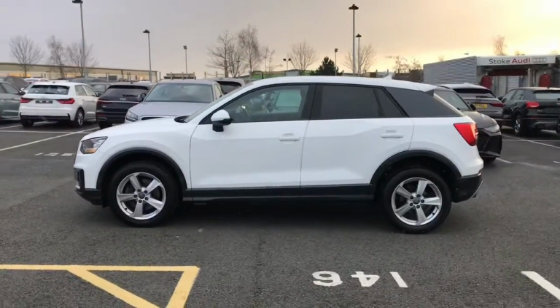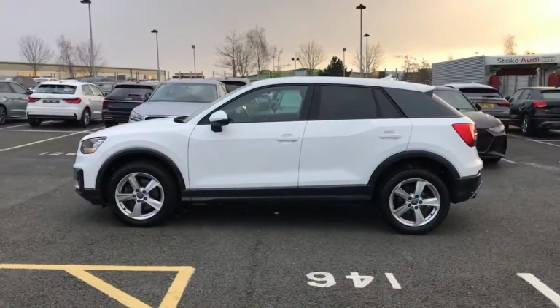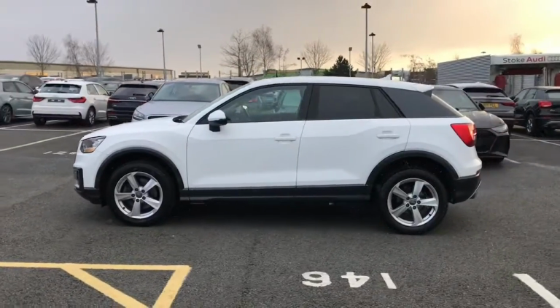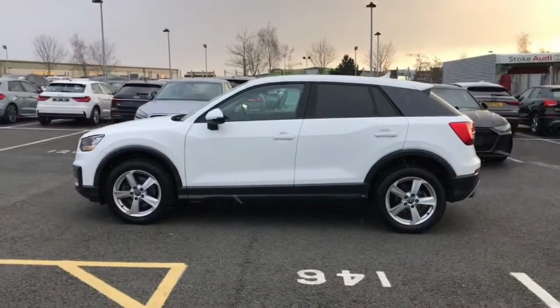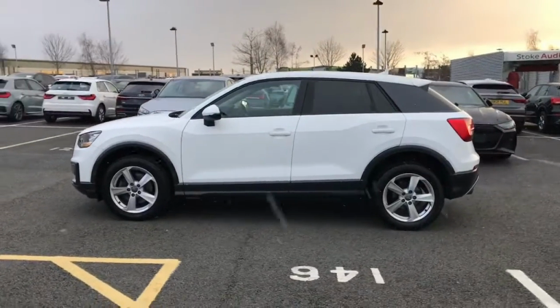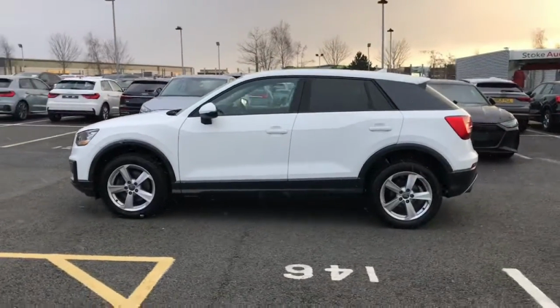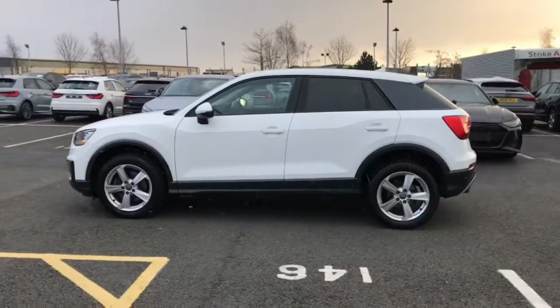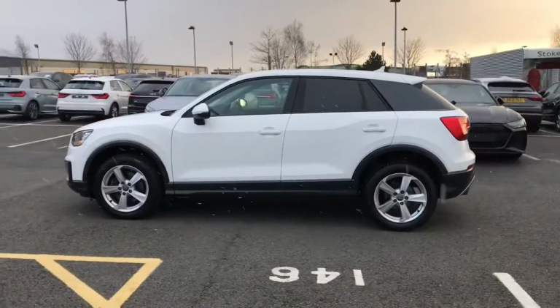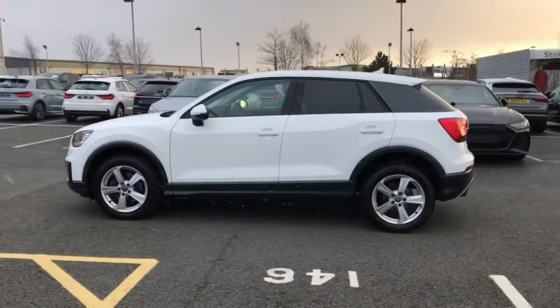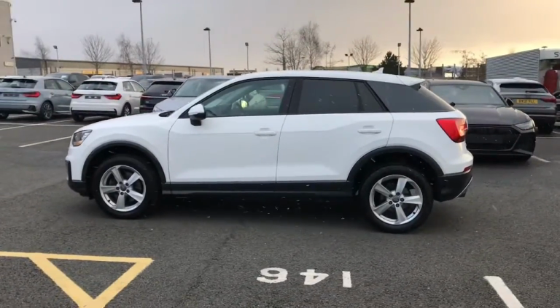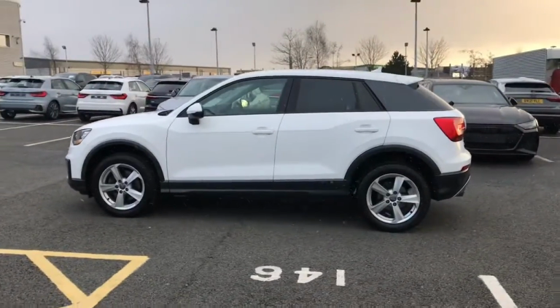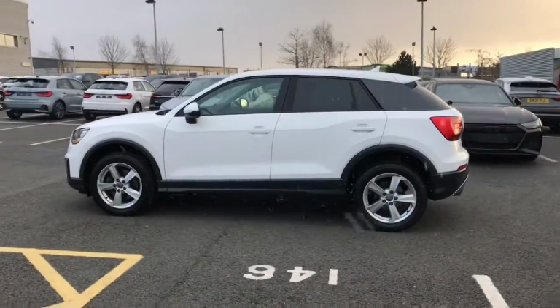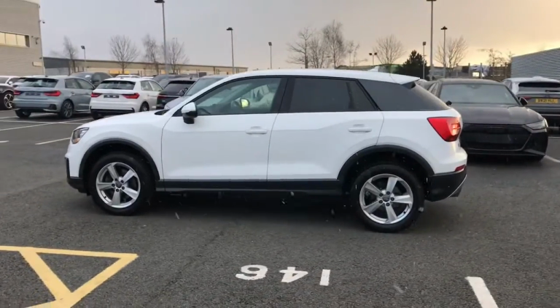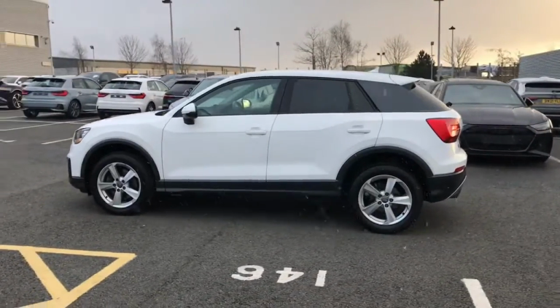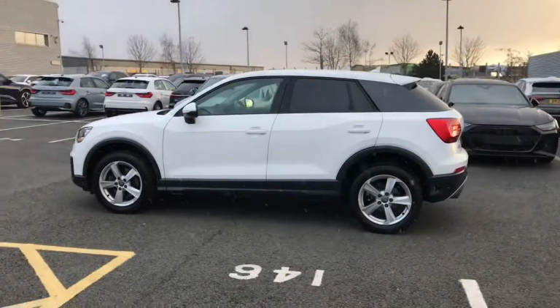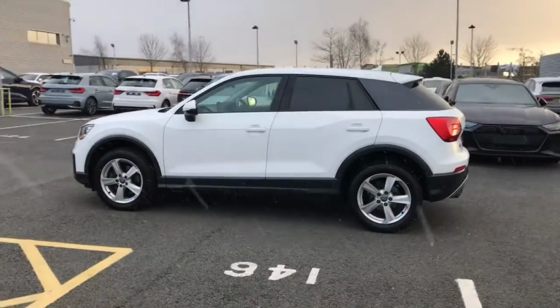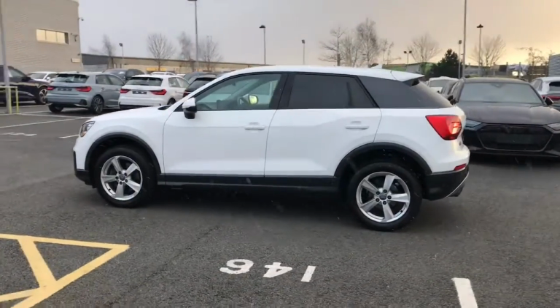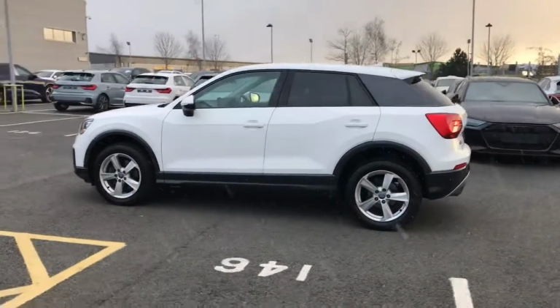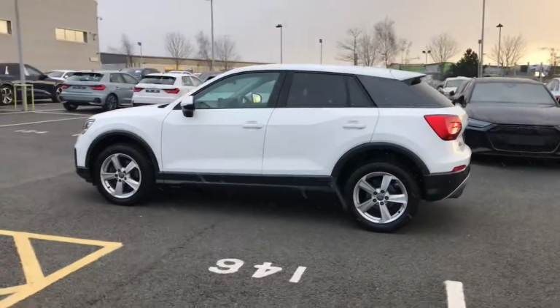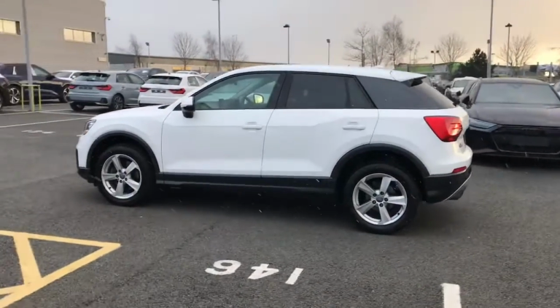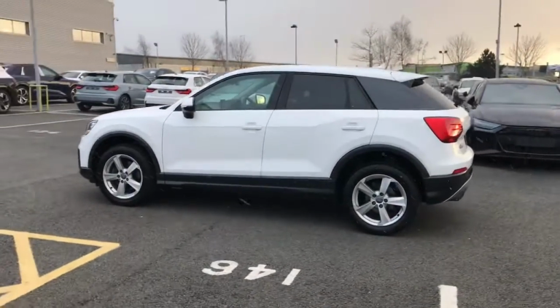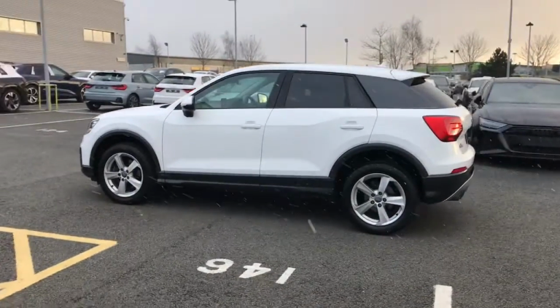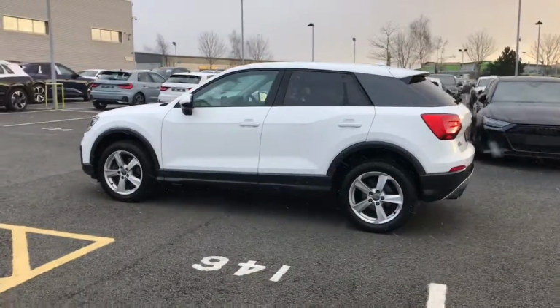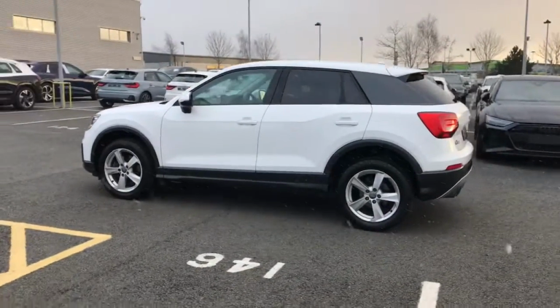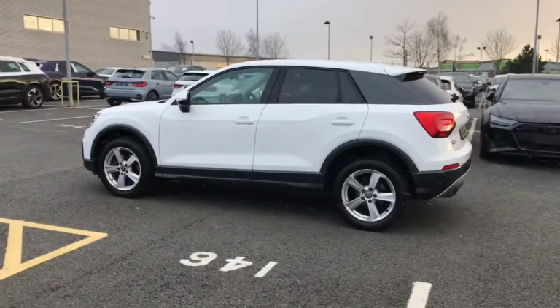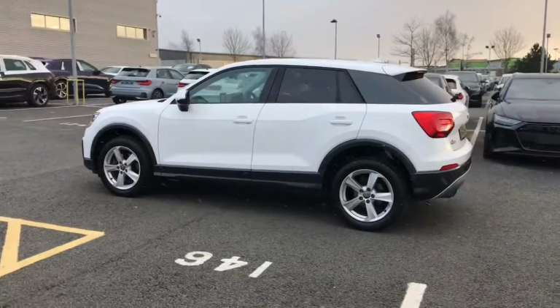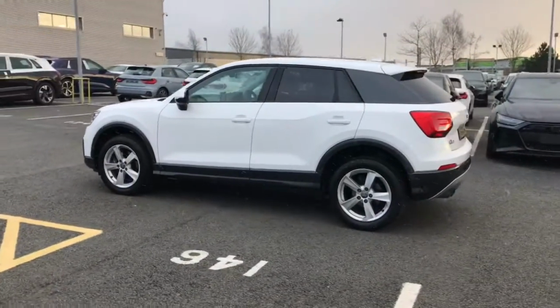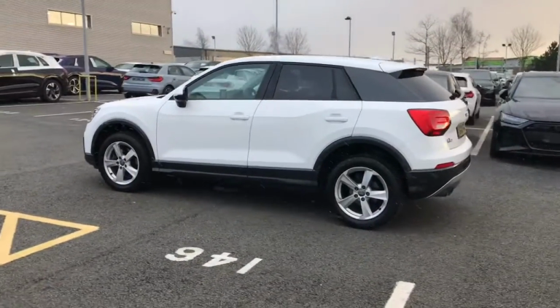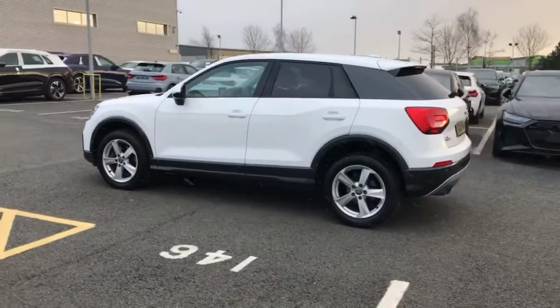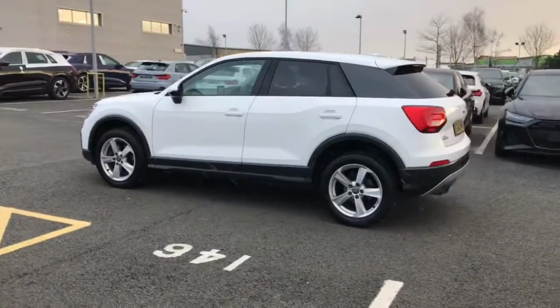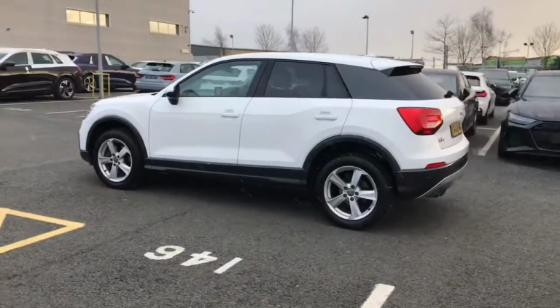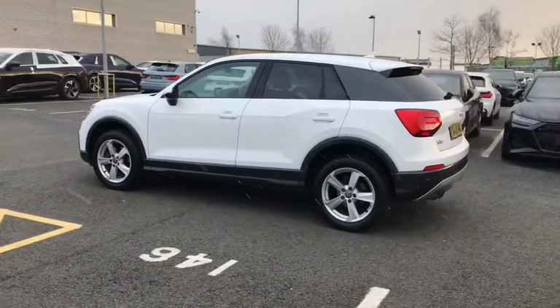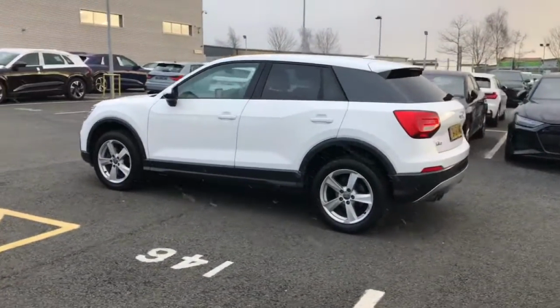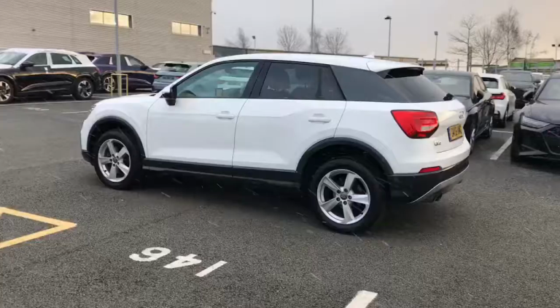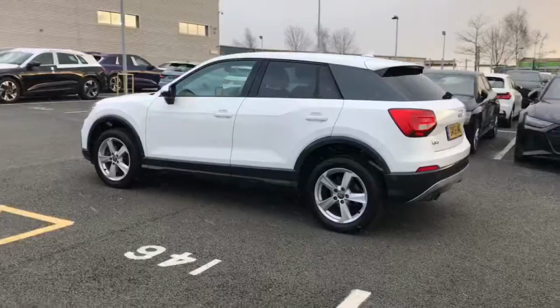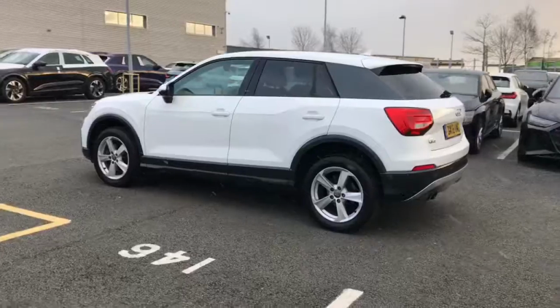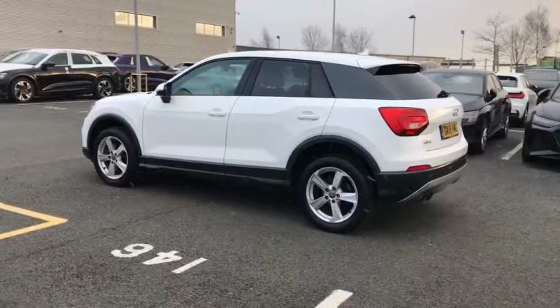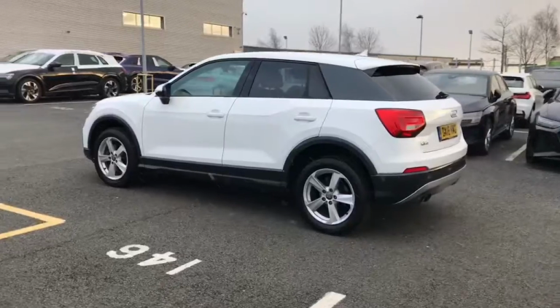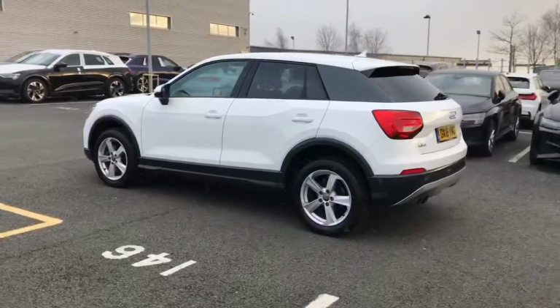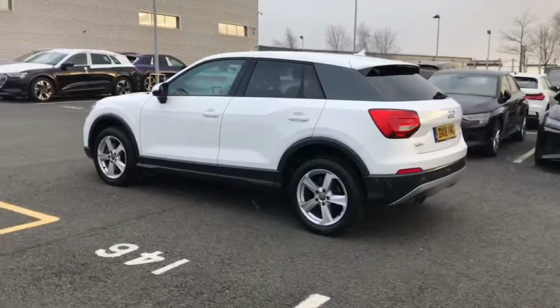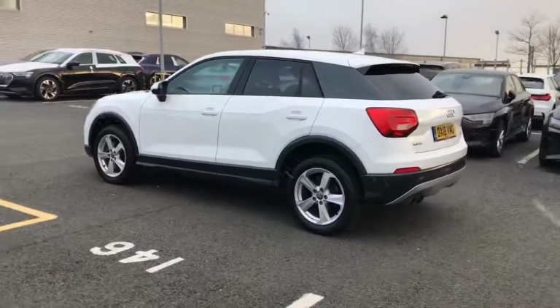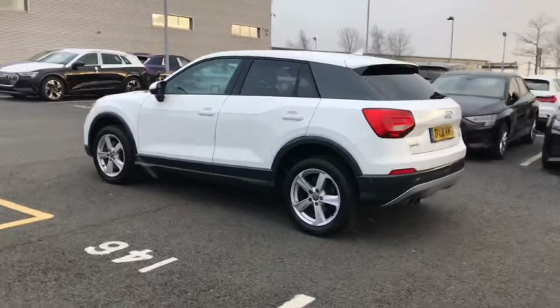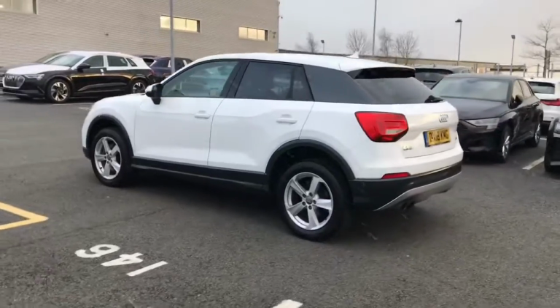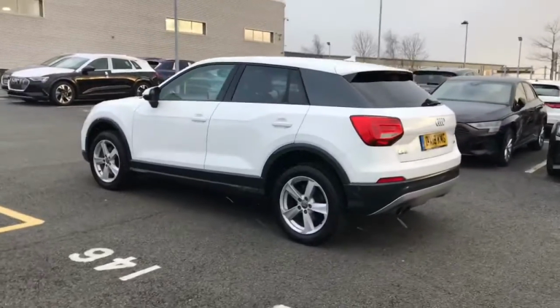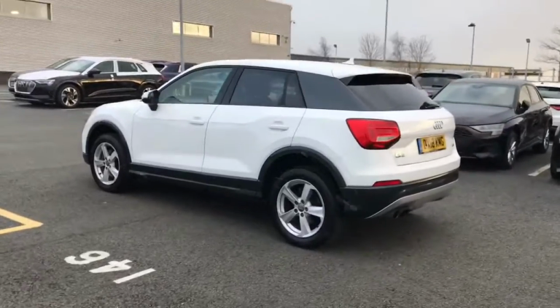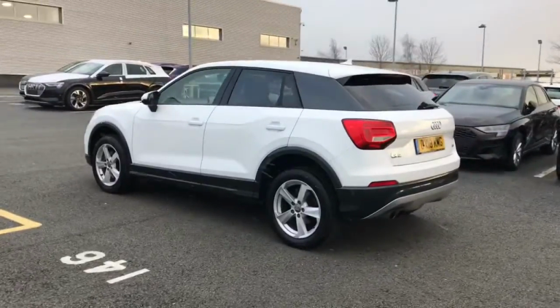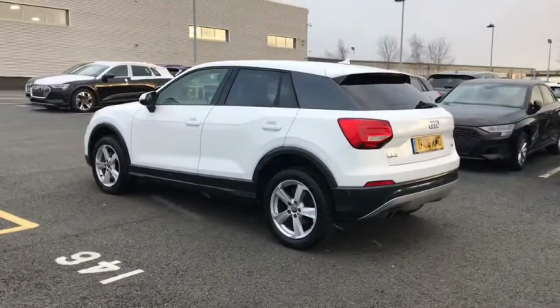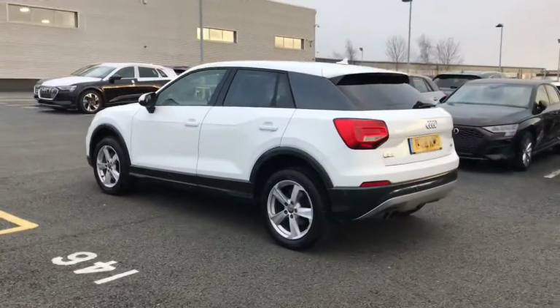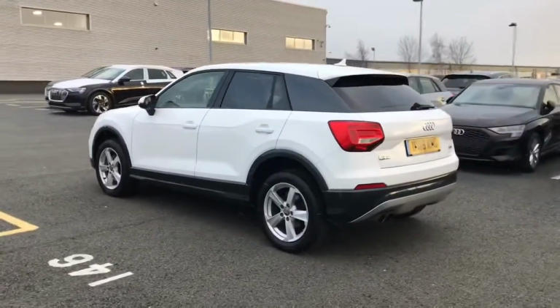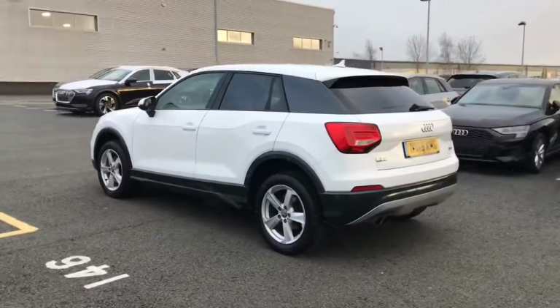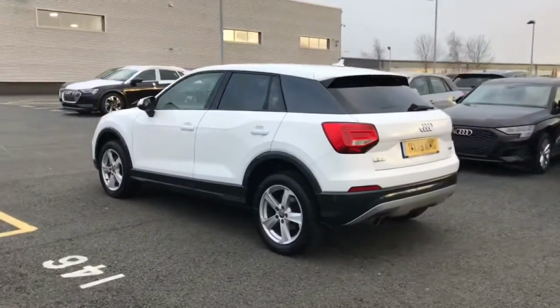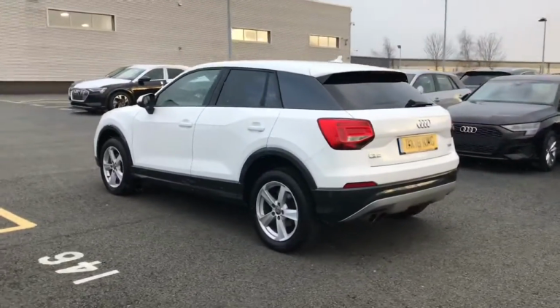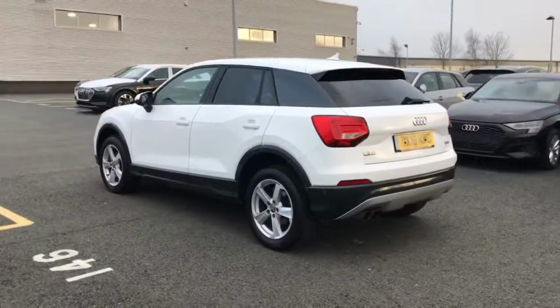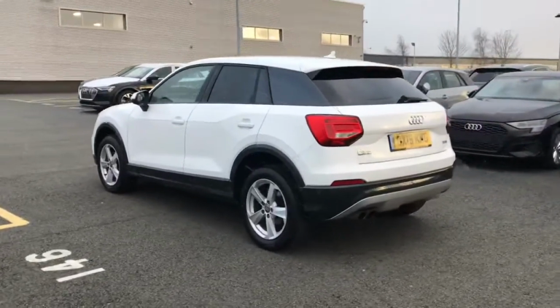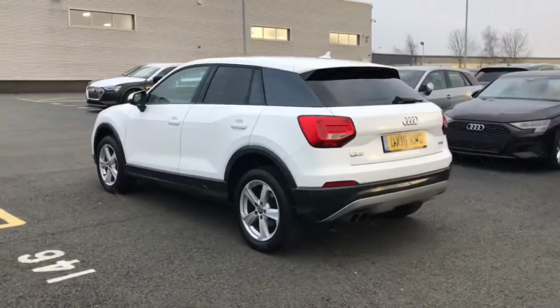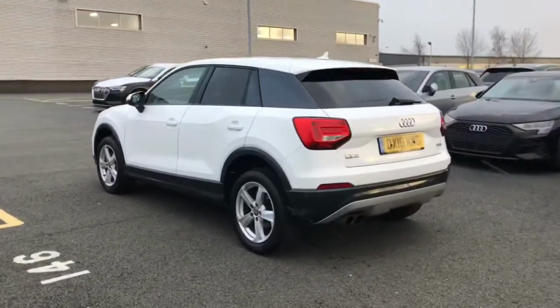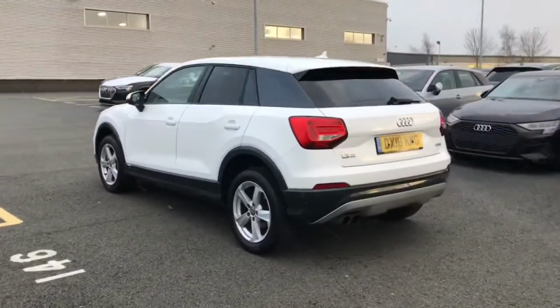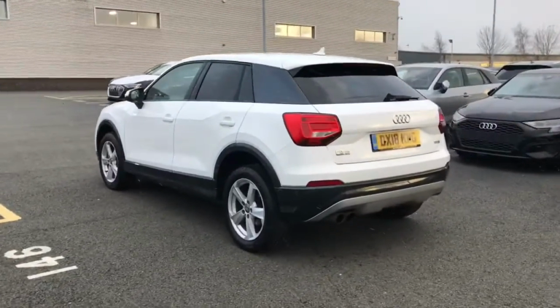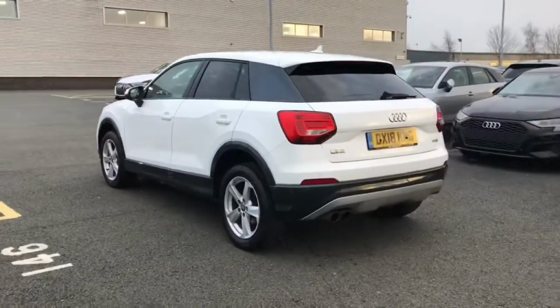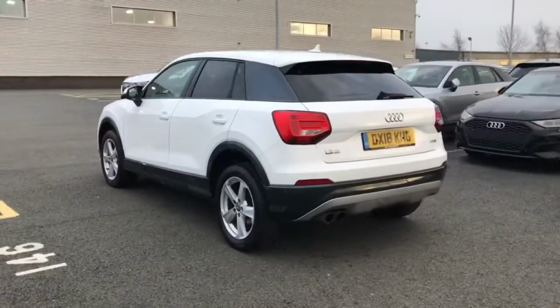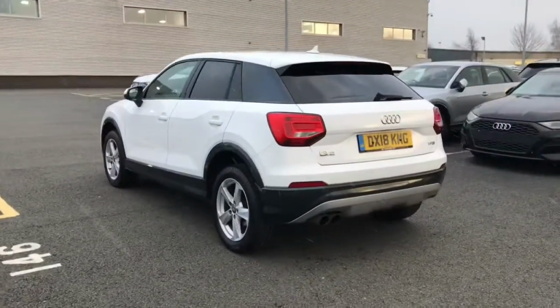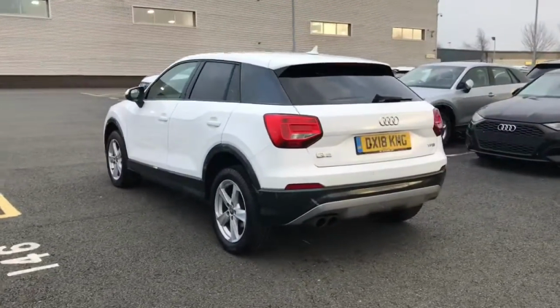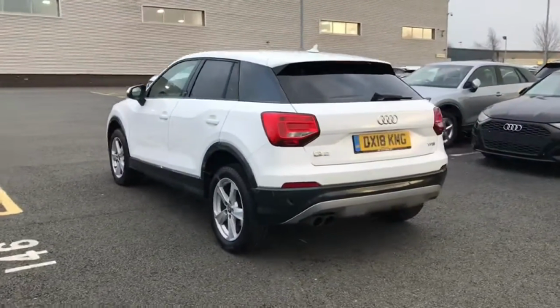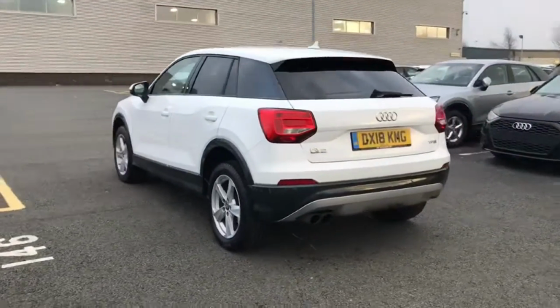The vehicle is finished in ibis white with the contrasting grey metallic Manhattan grey C pillar blade.